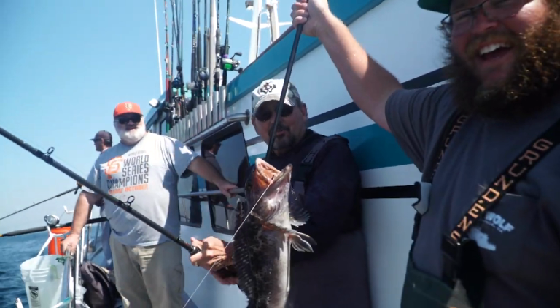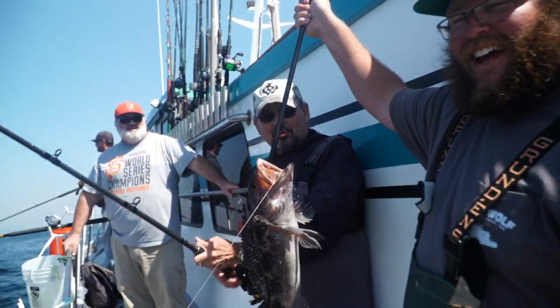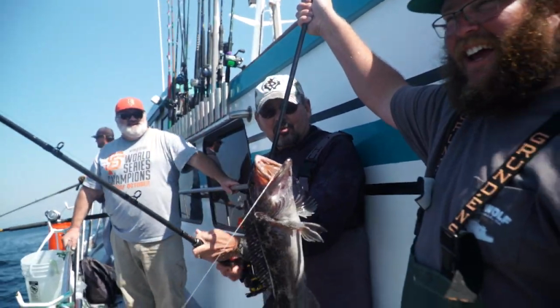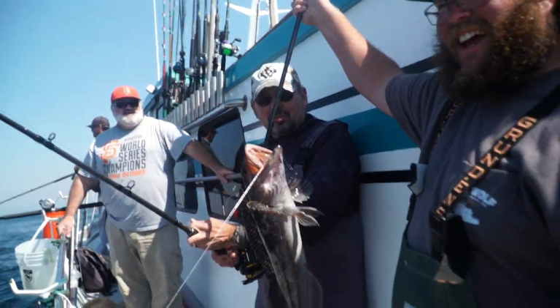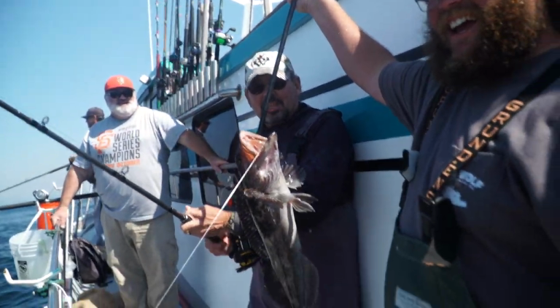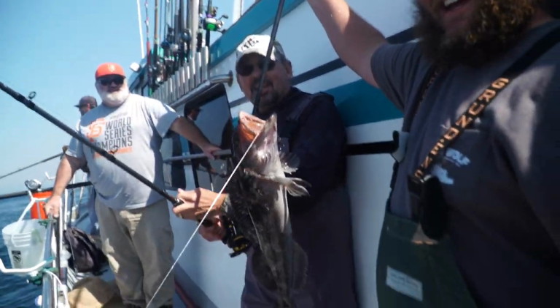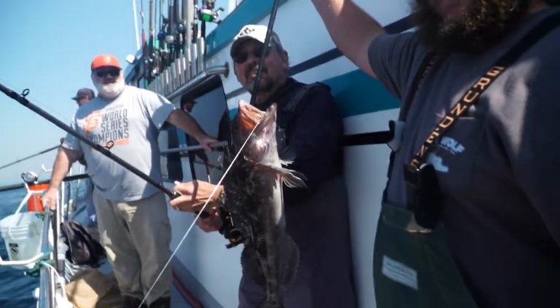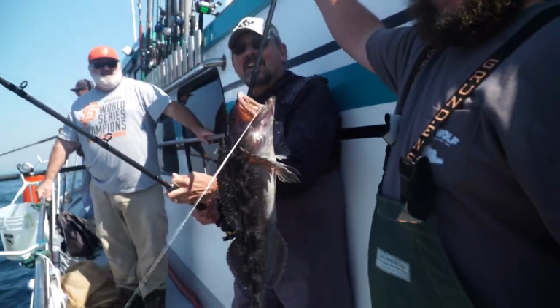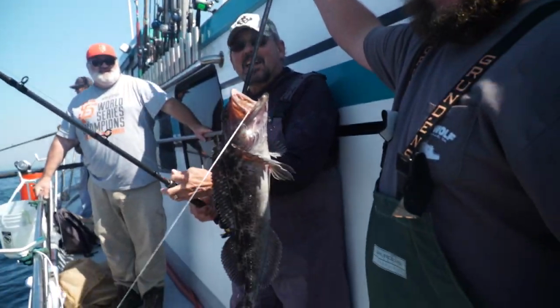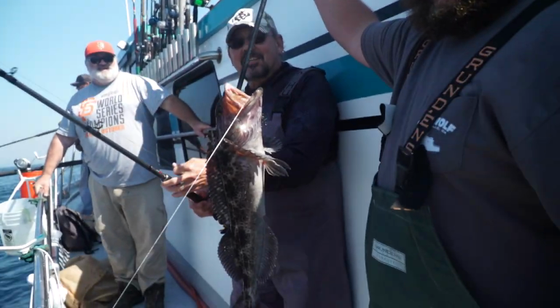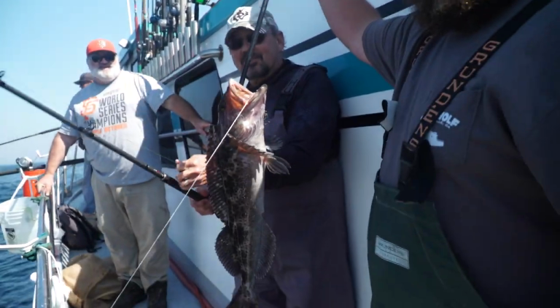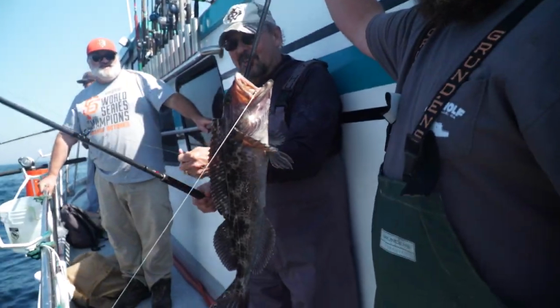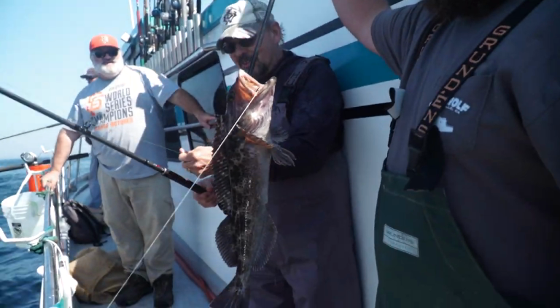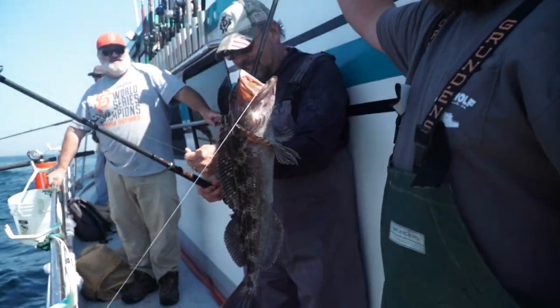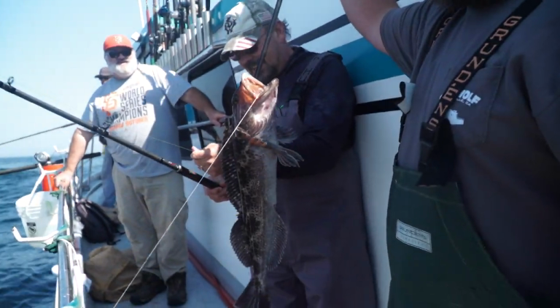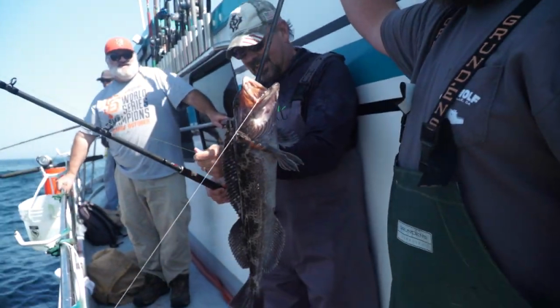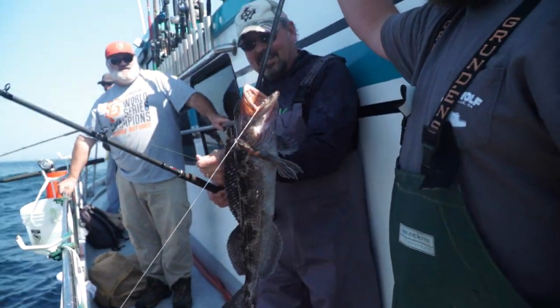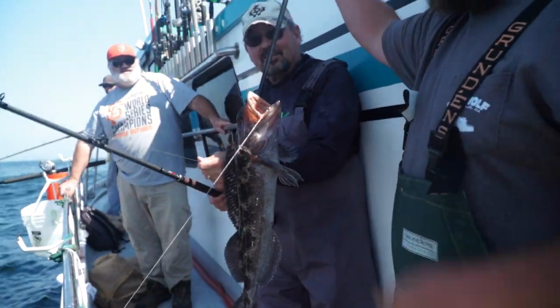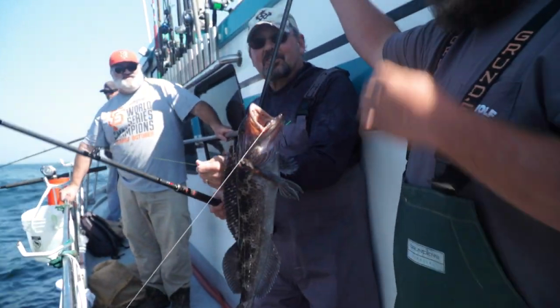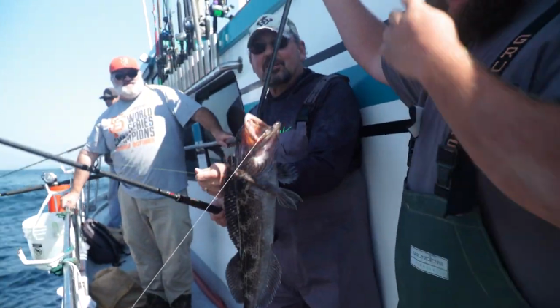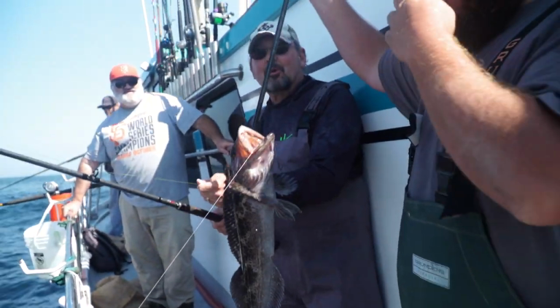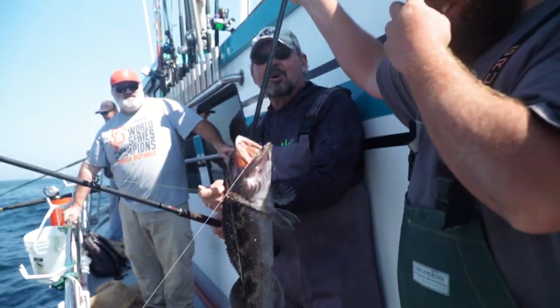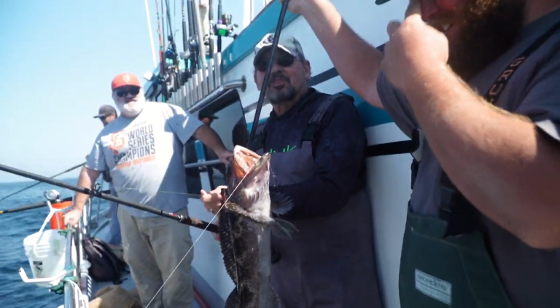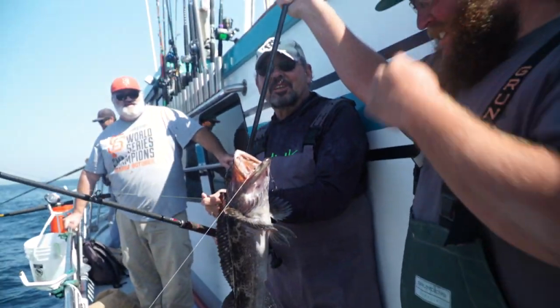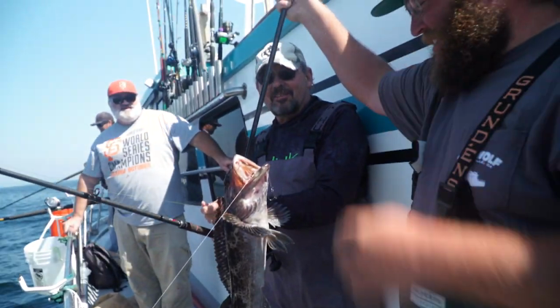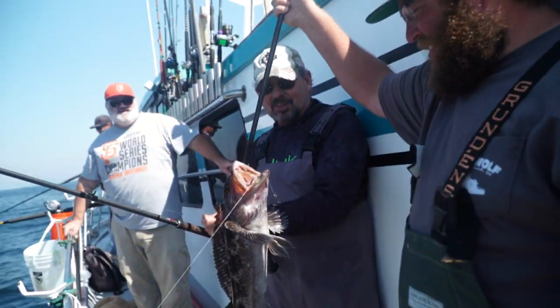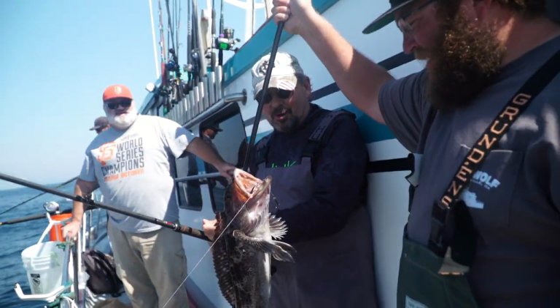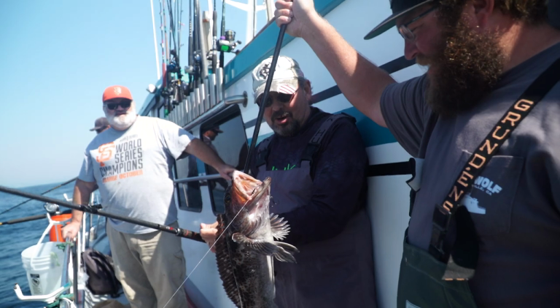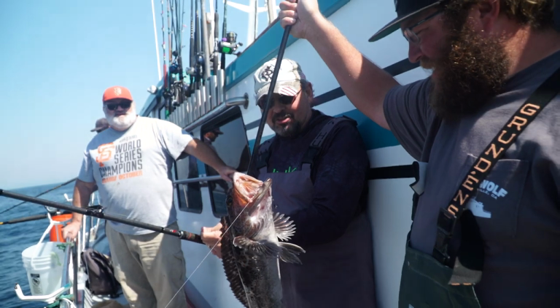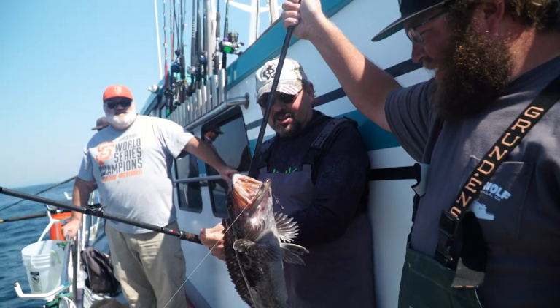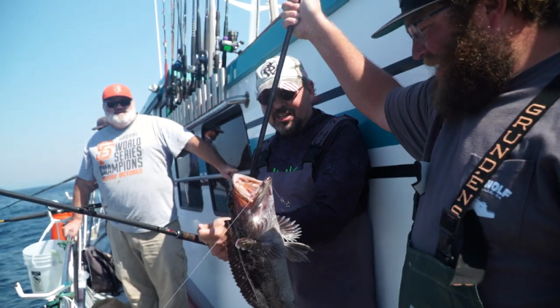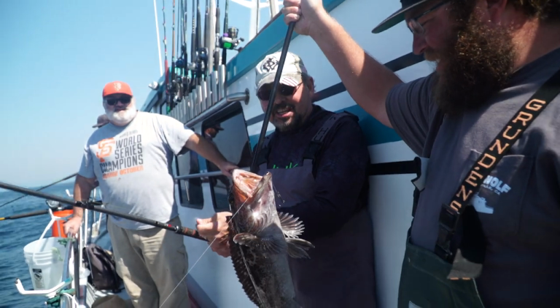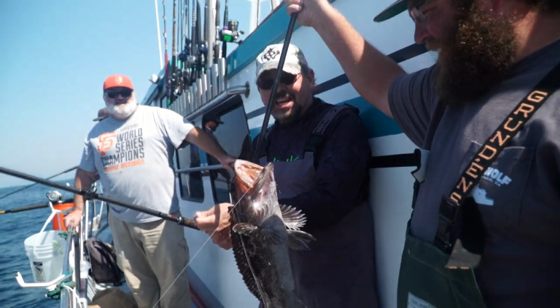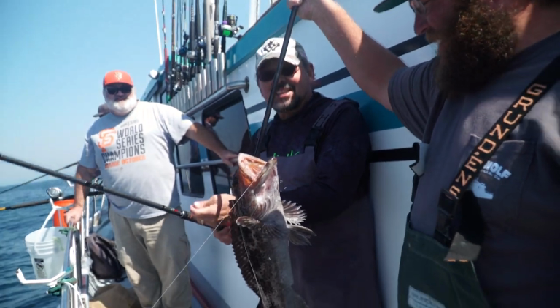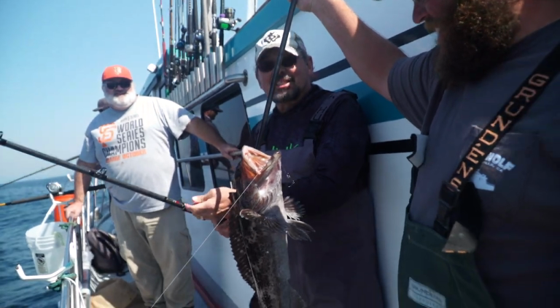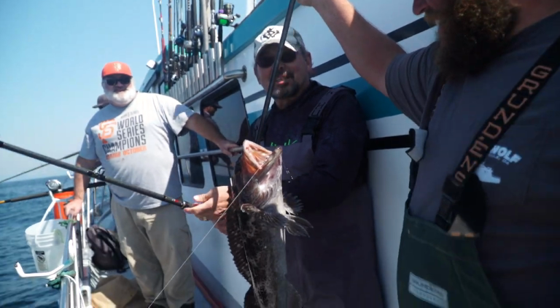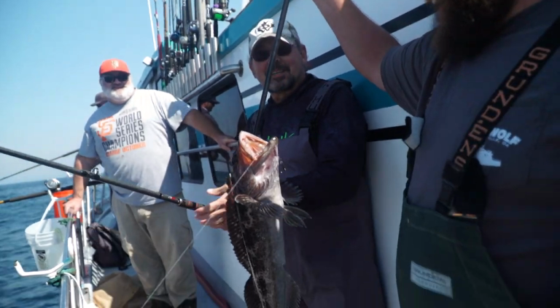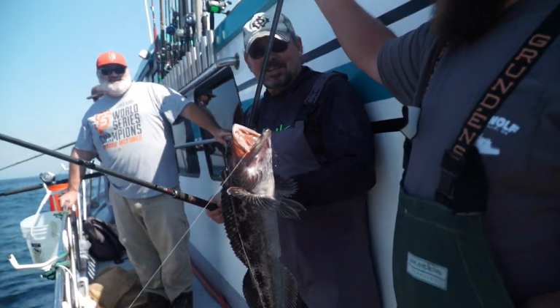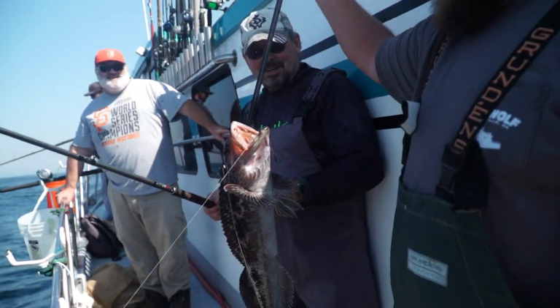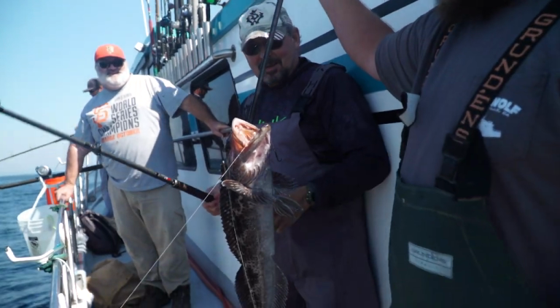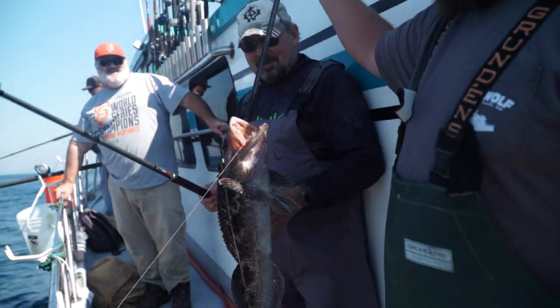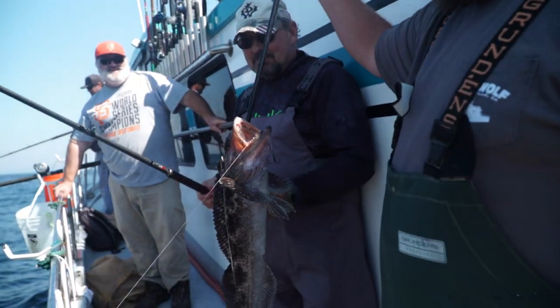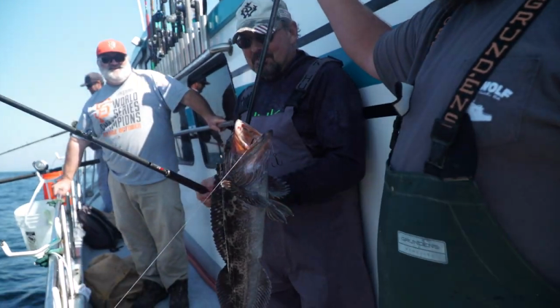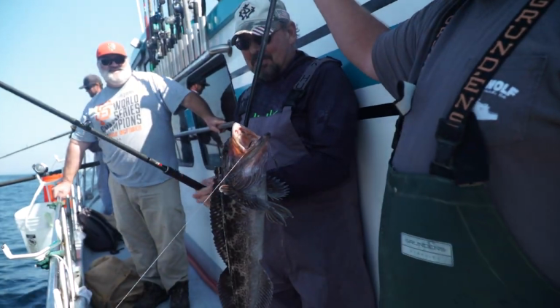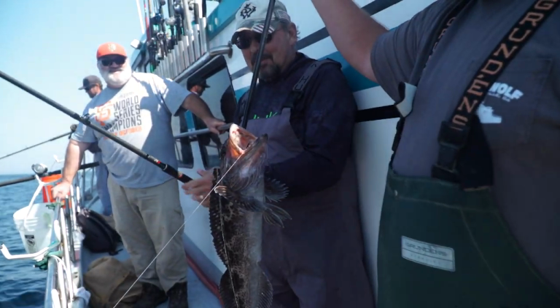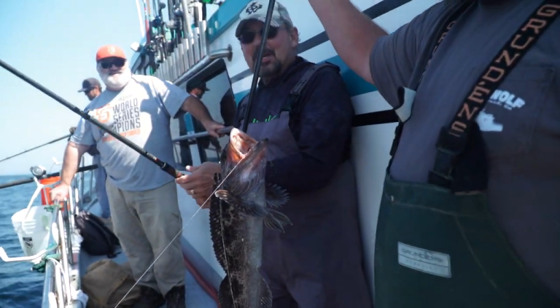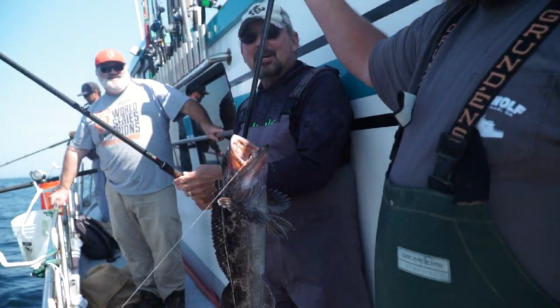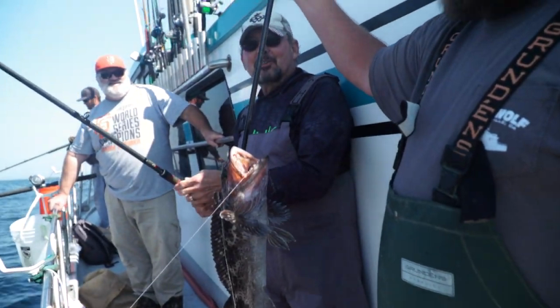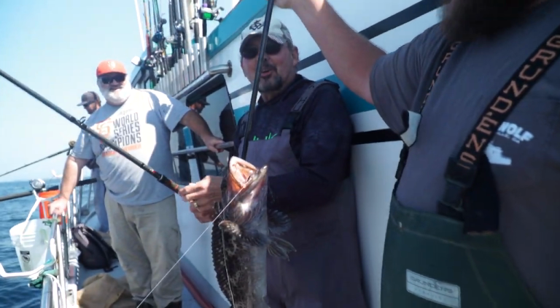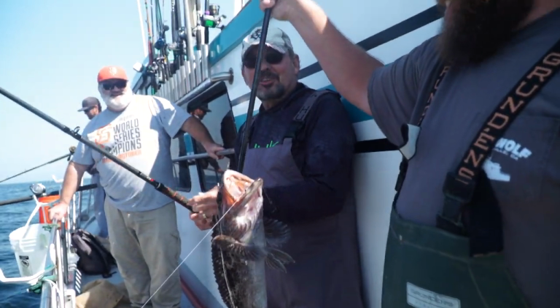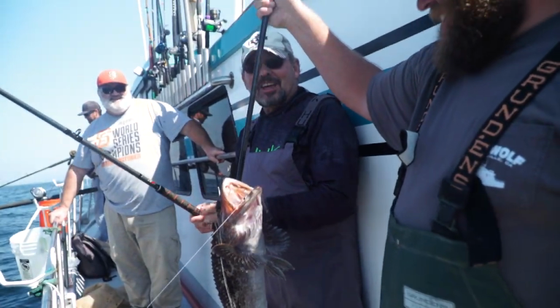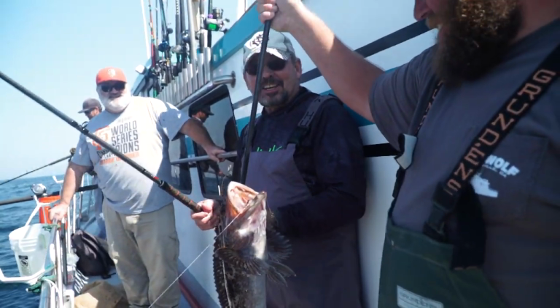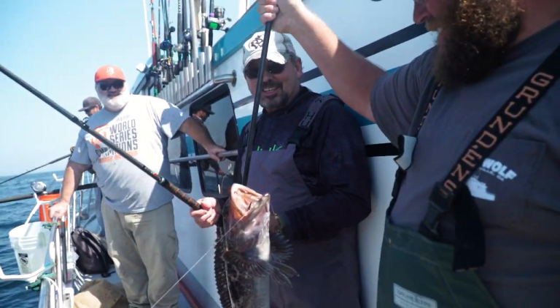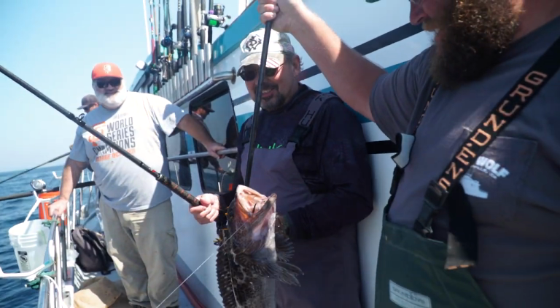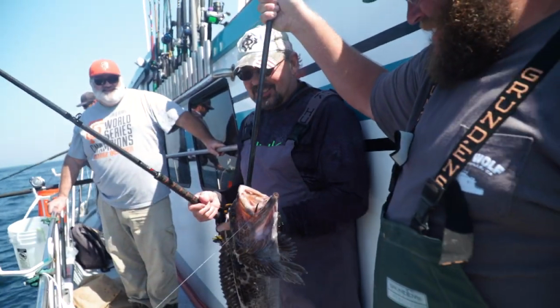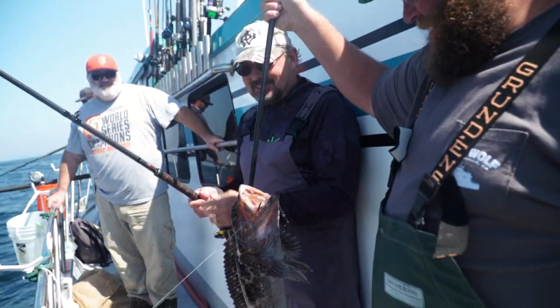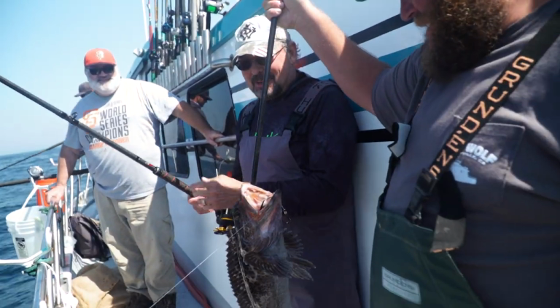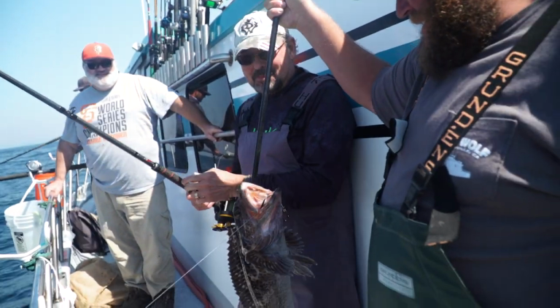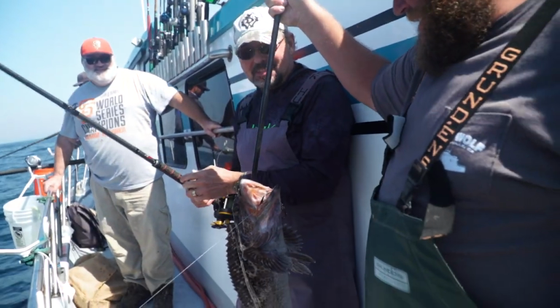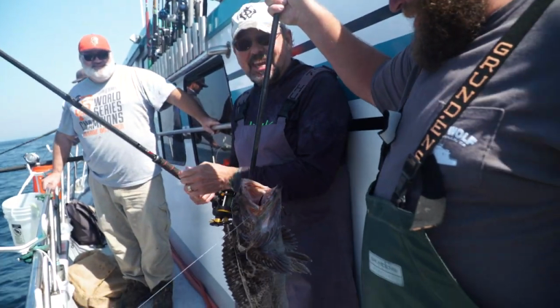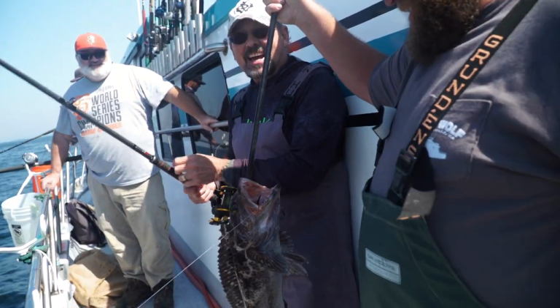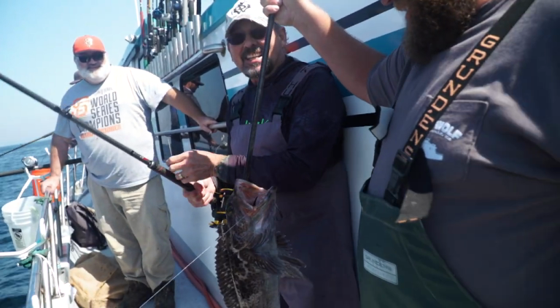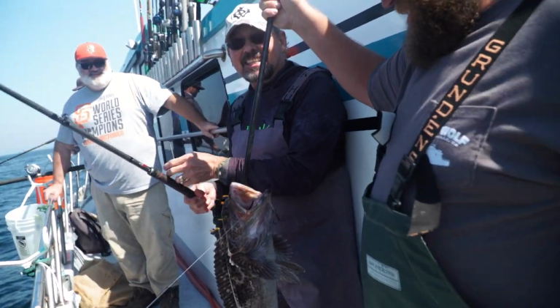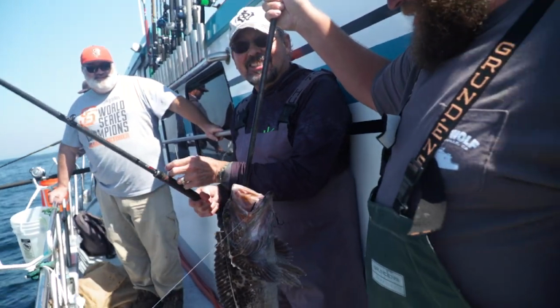Fishing with Dan Hernandez on the Sea Wolf - you never know what you're going to catch. Maybe he'll show us how to cook this up in the galley.